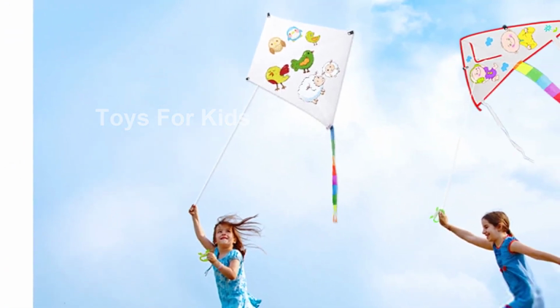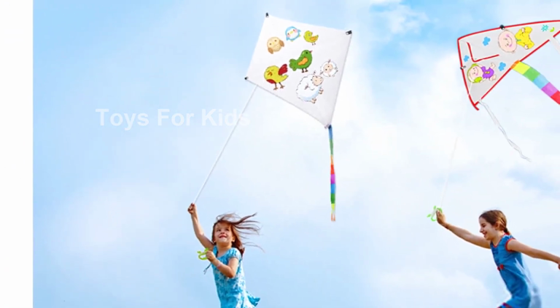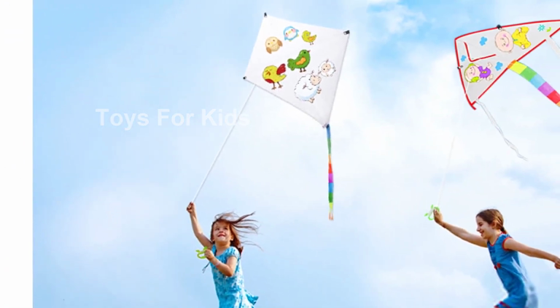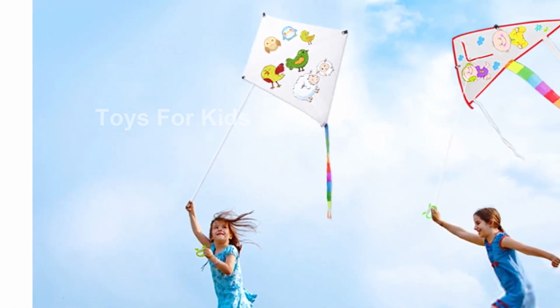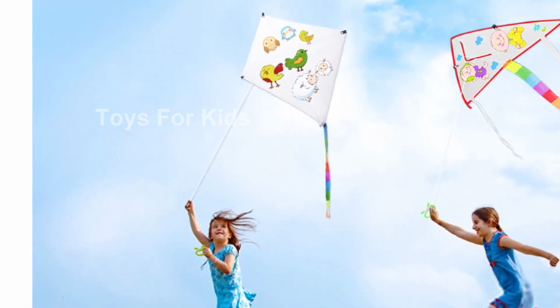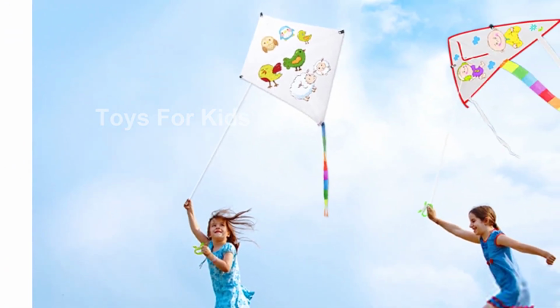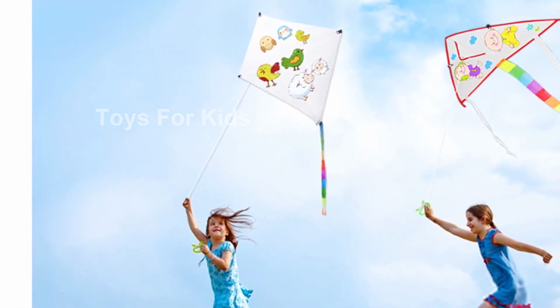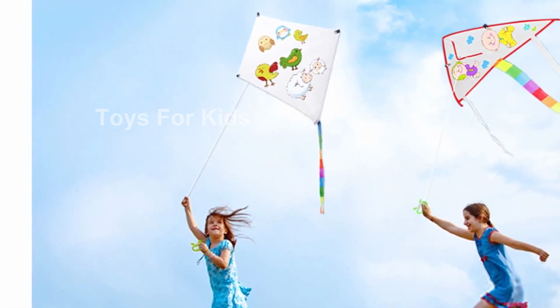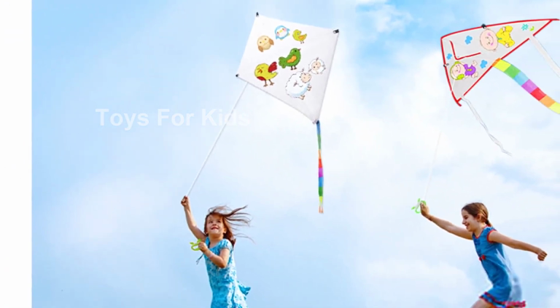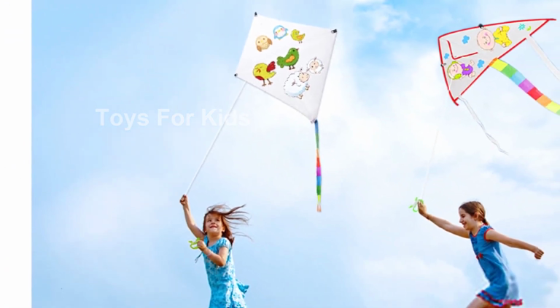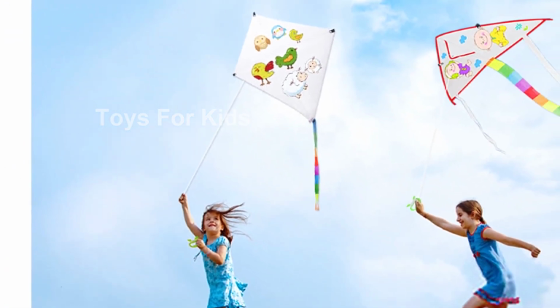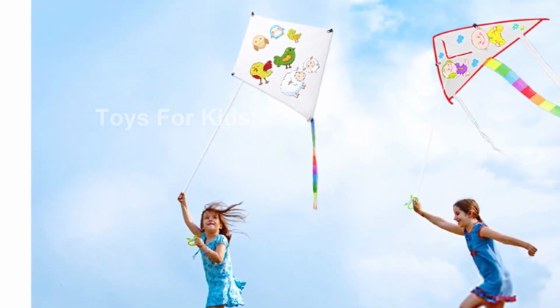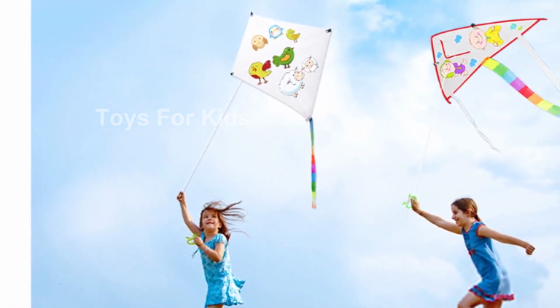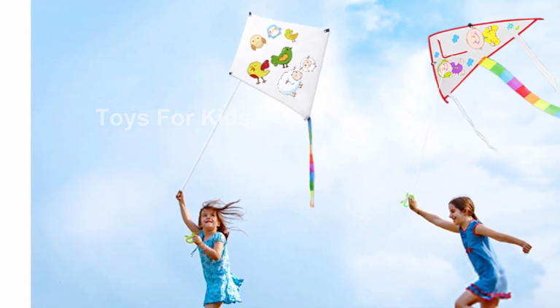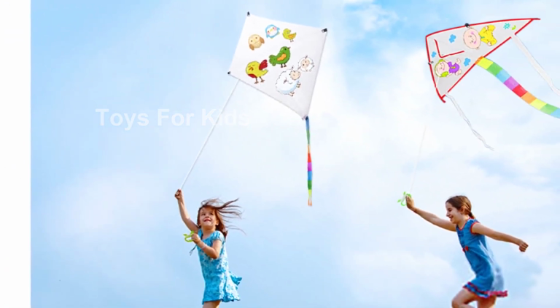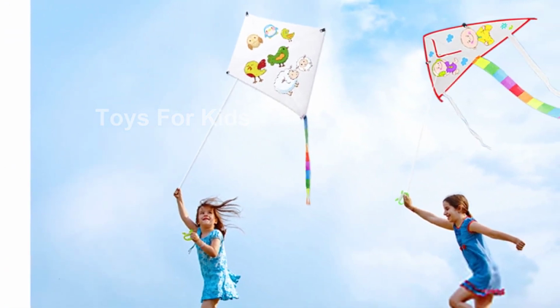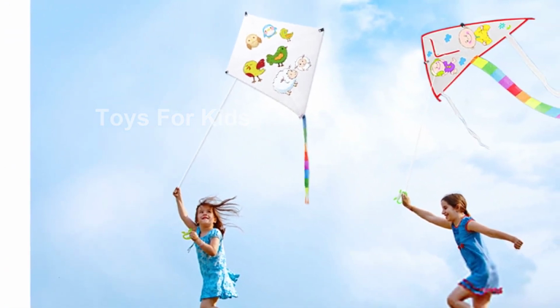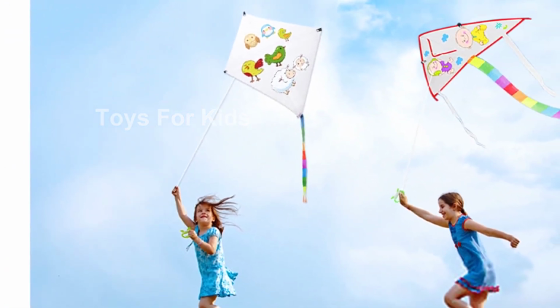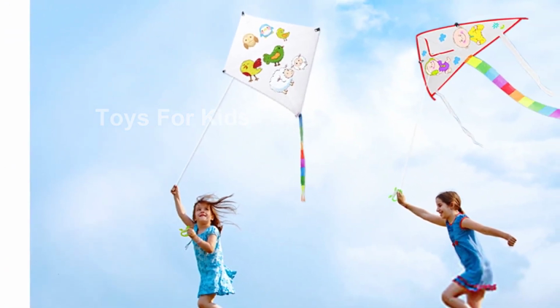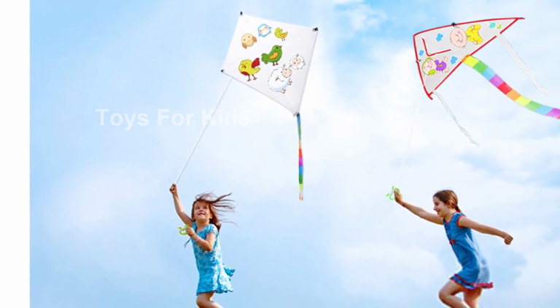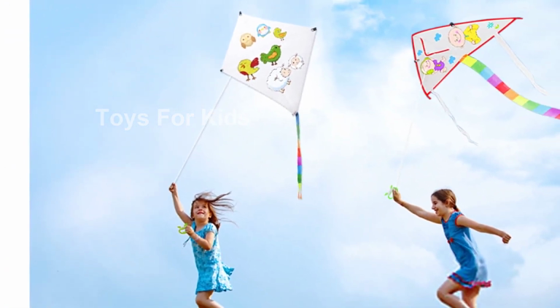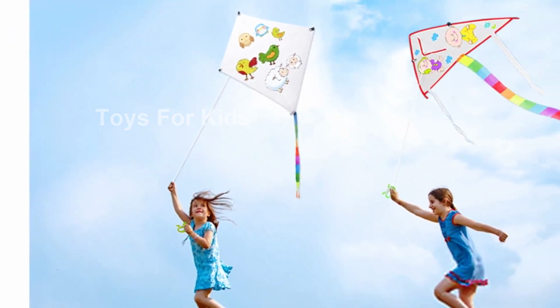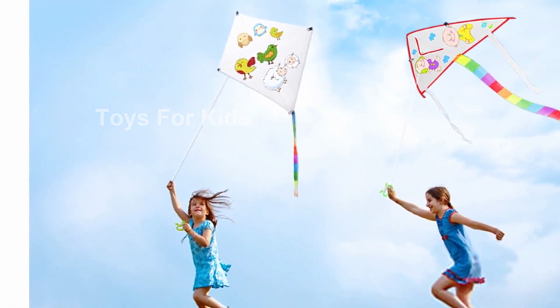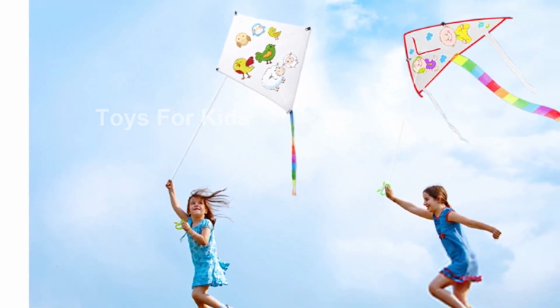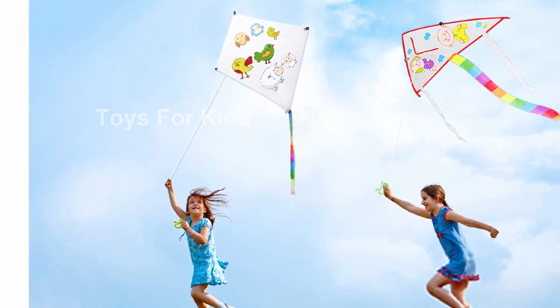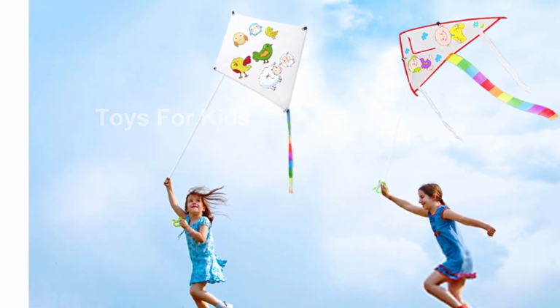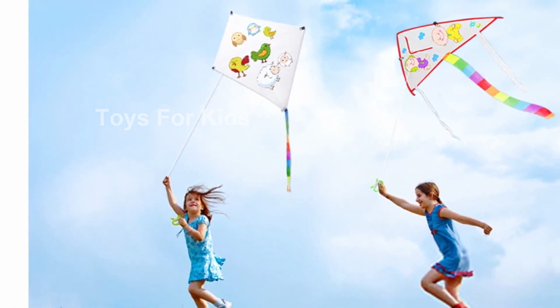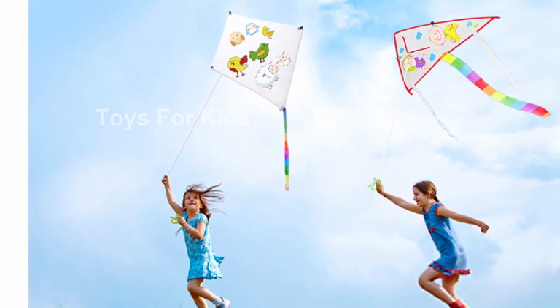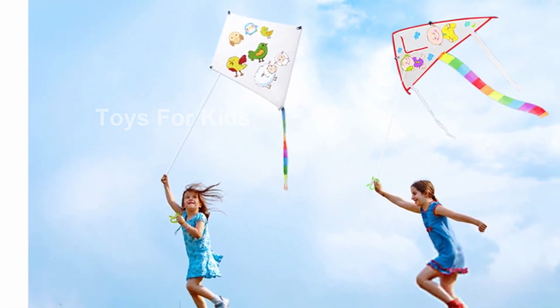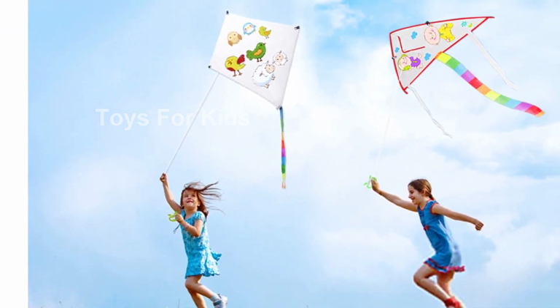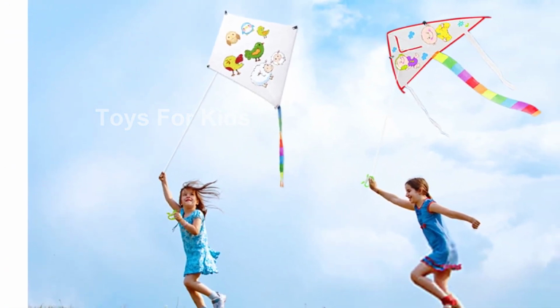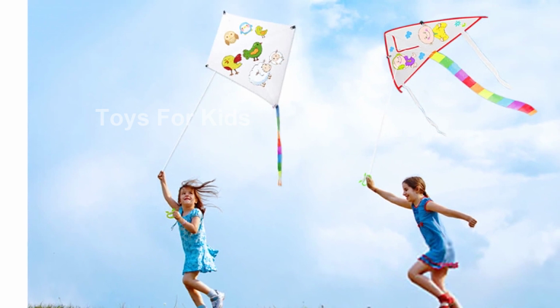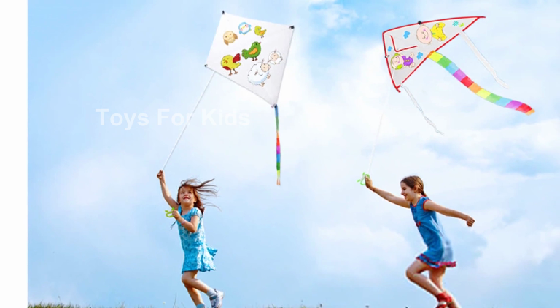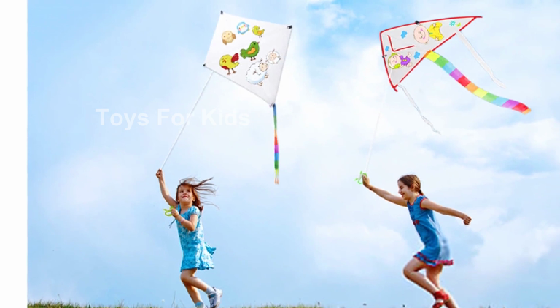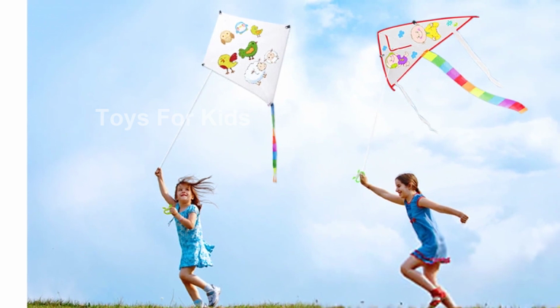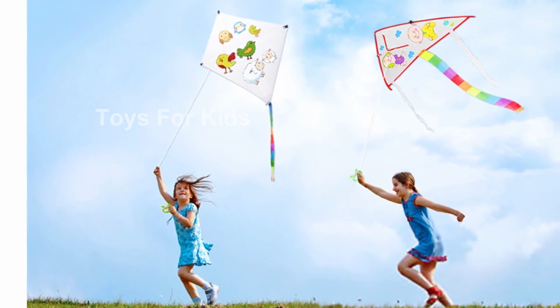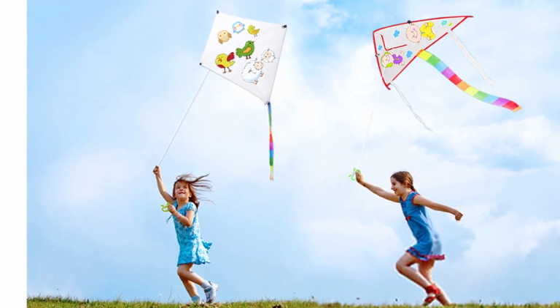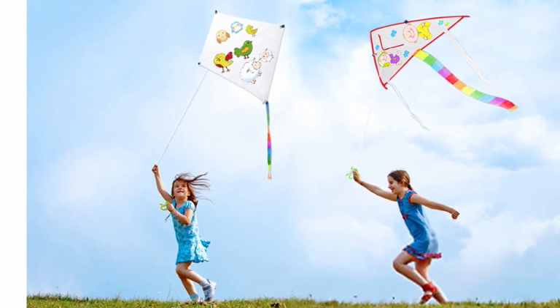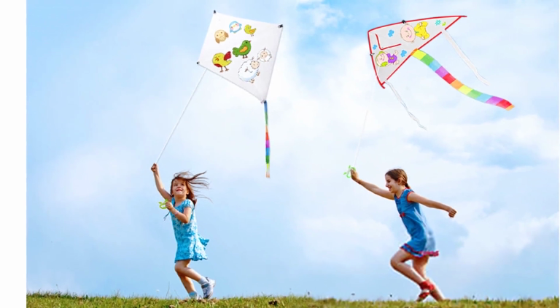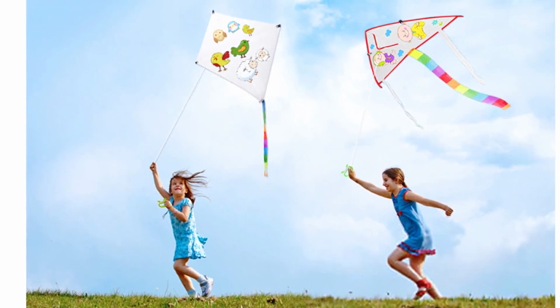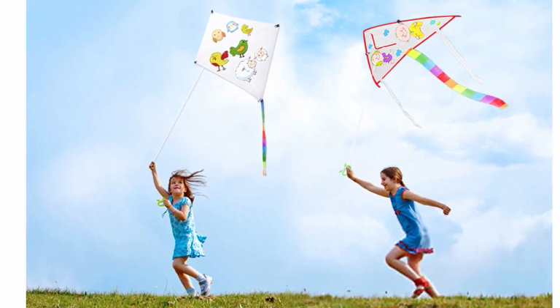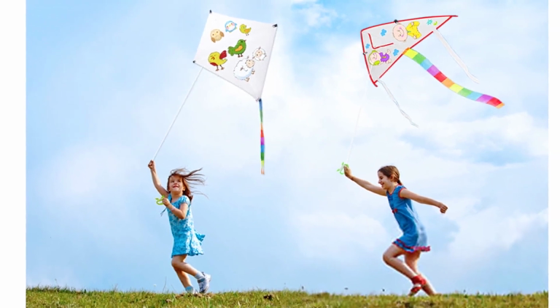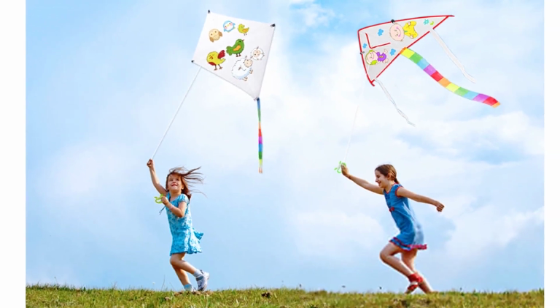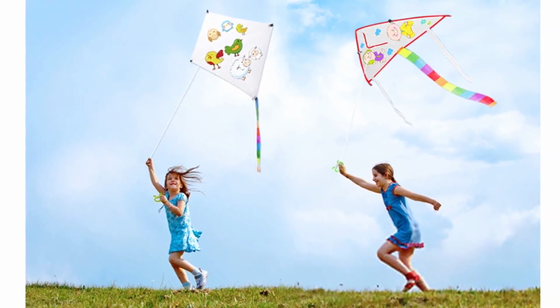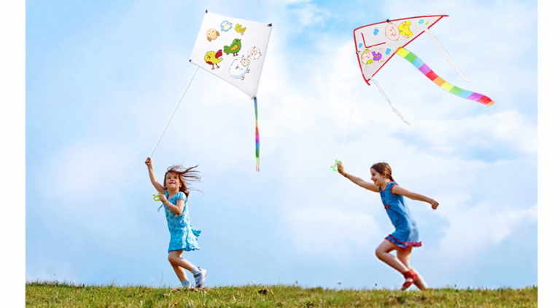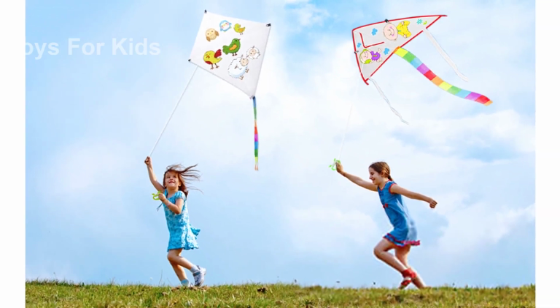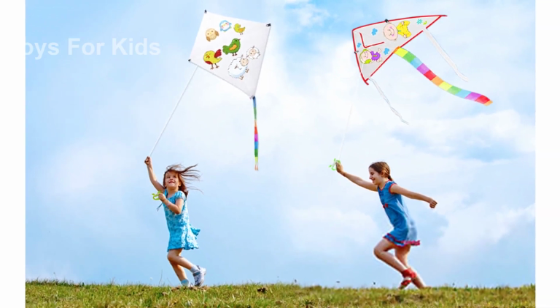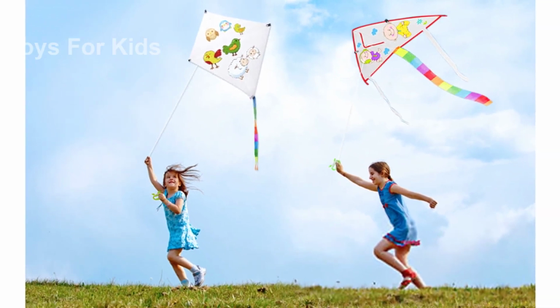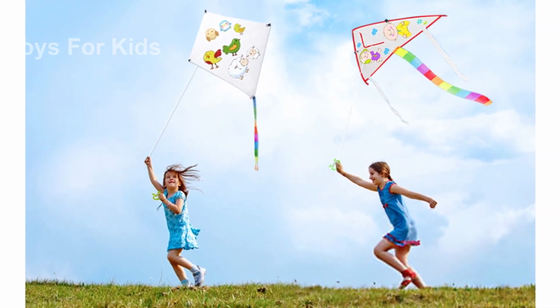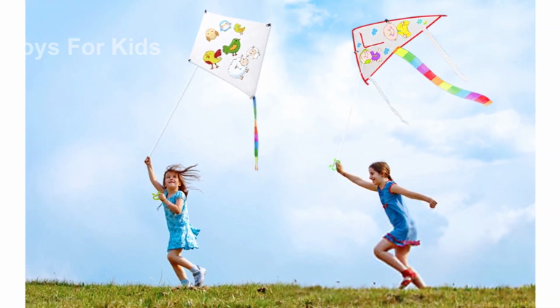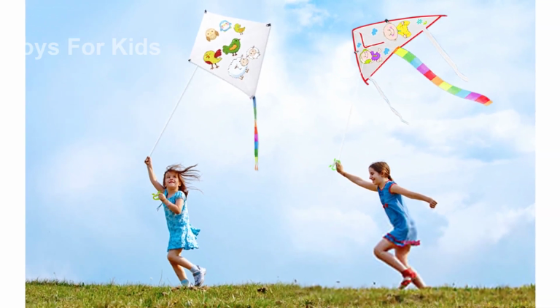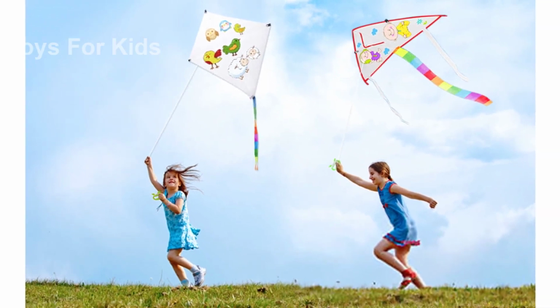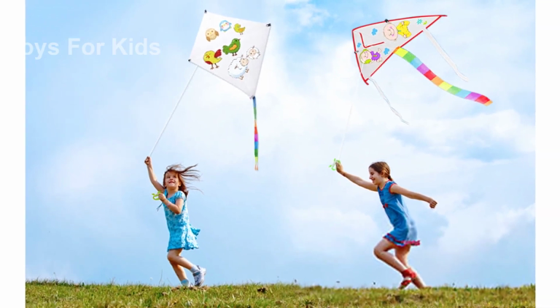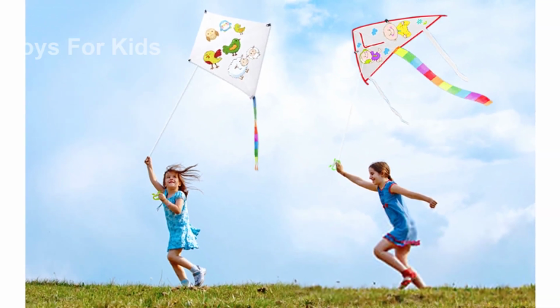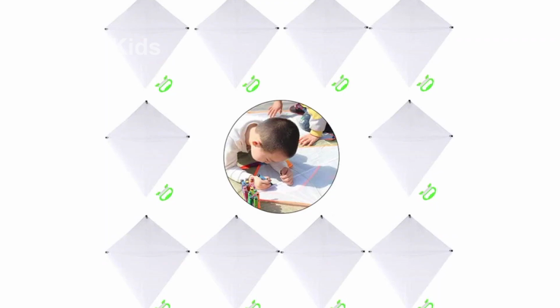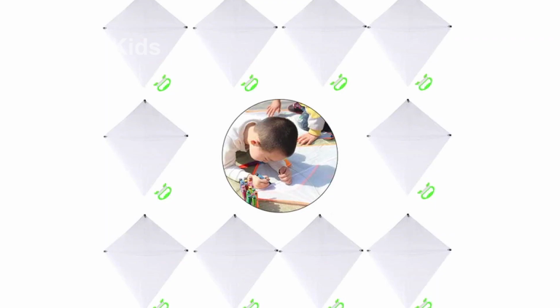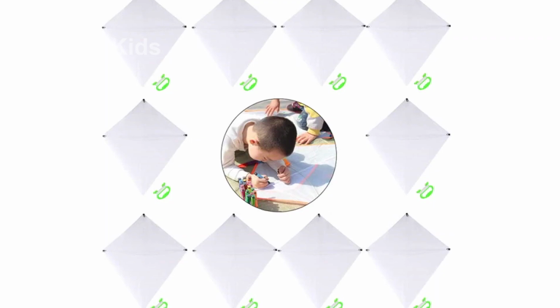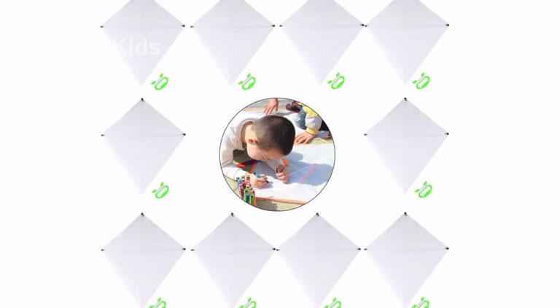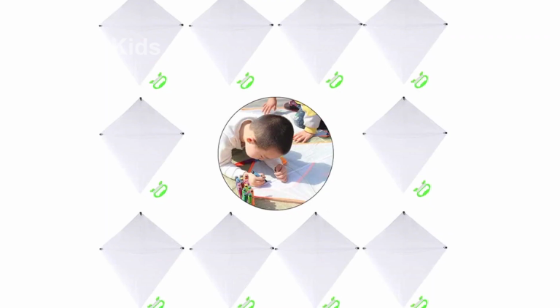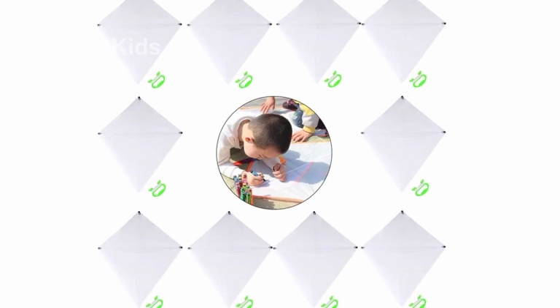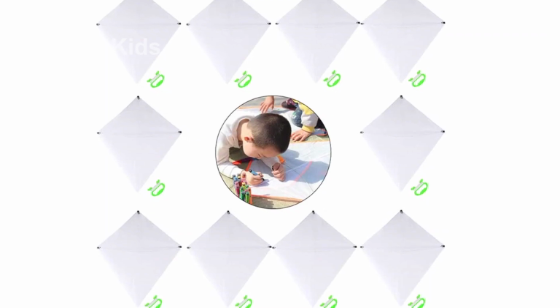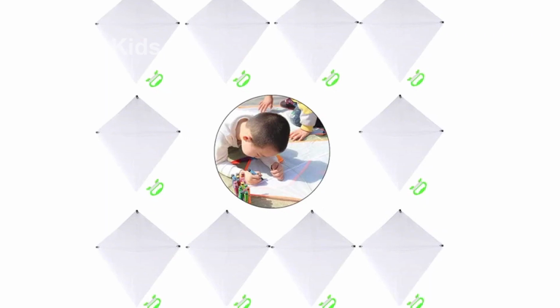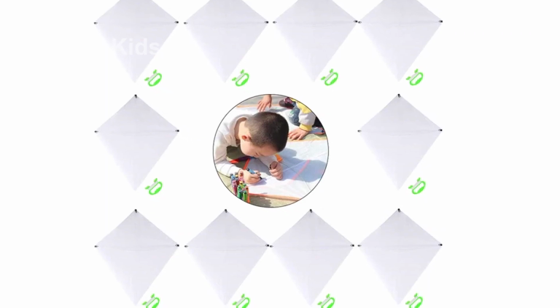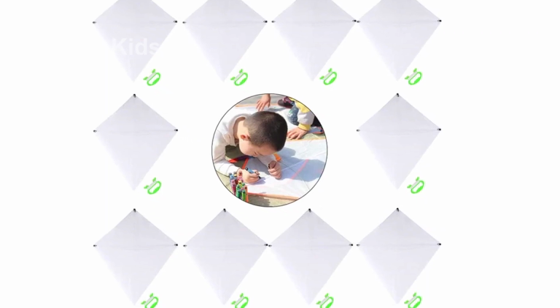Don't miss out on the BeBankool DIY Kids Kite. Get yours today and let your children's imagination soar.